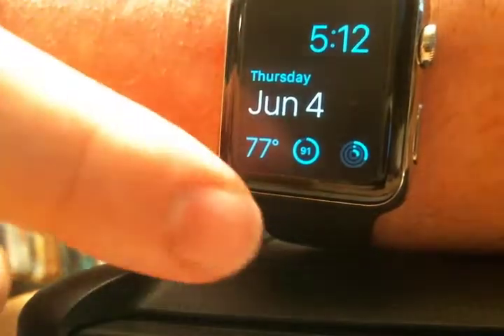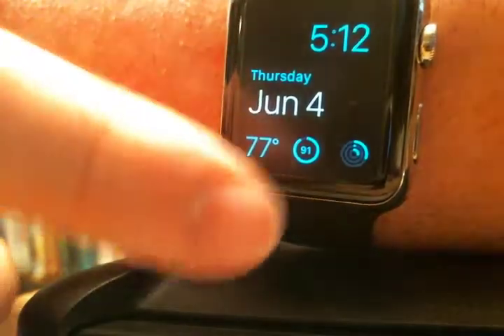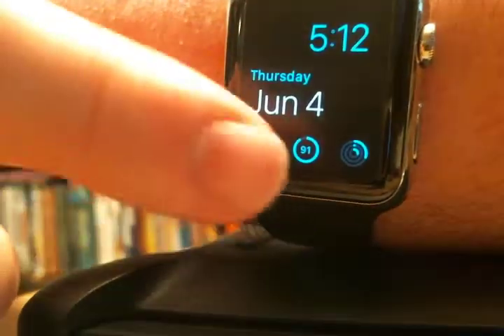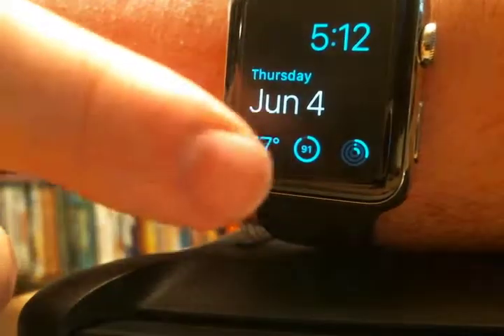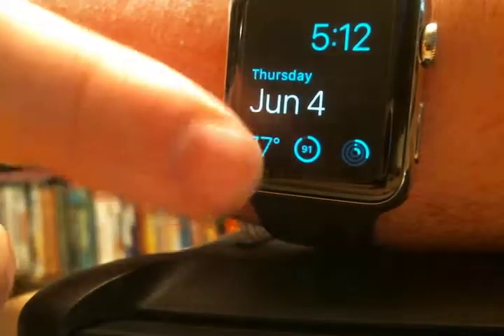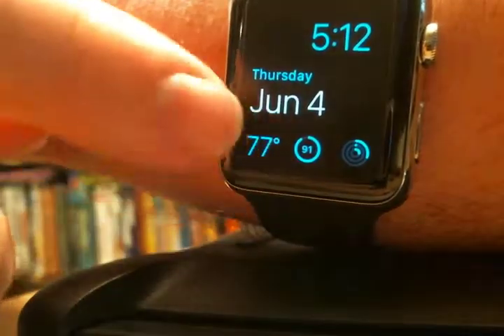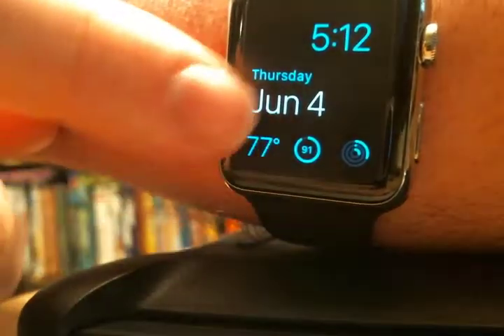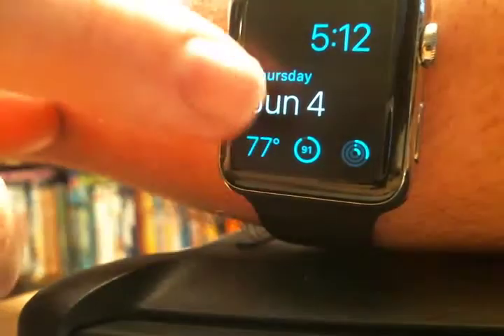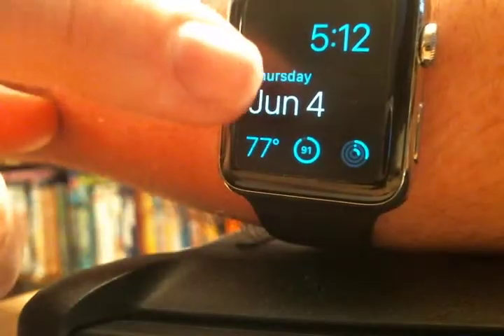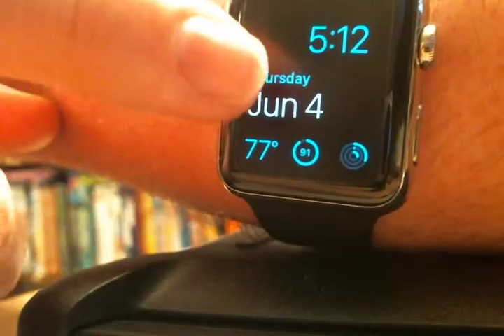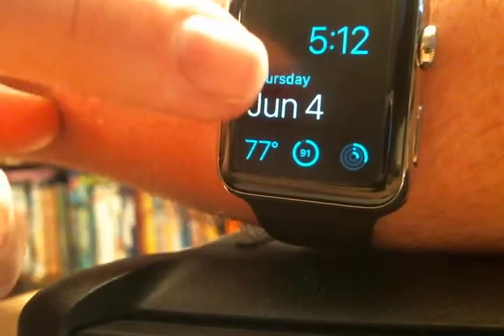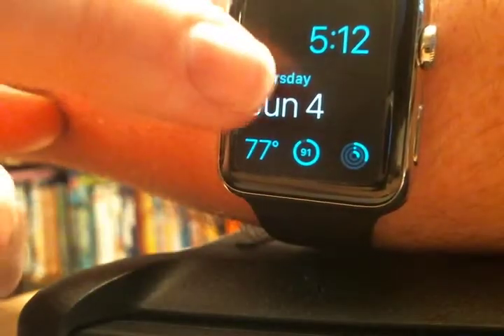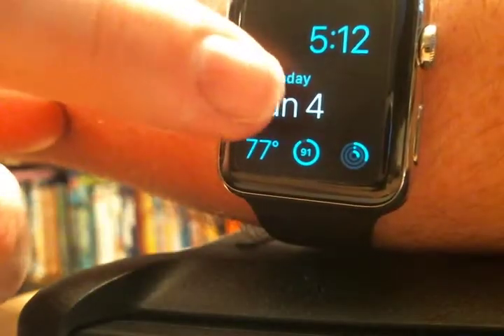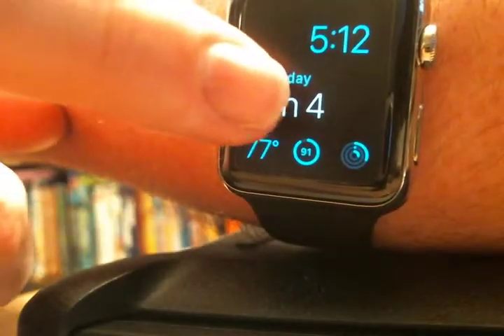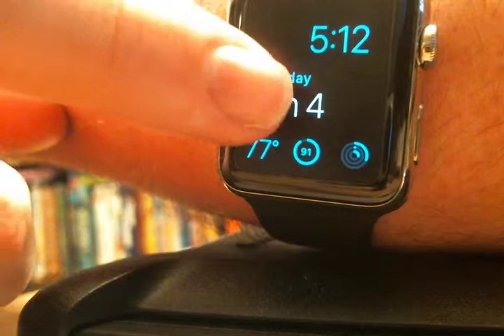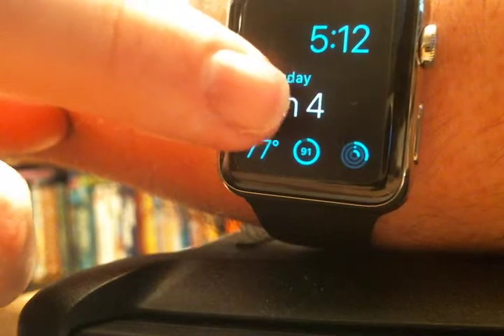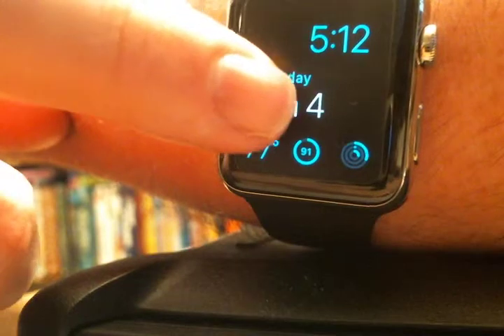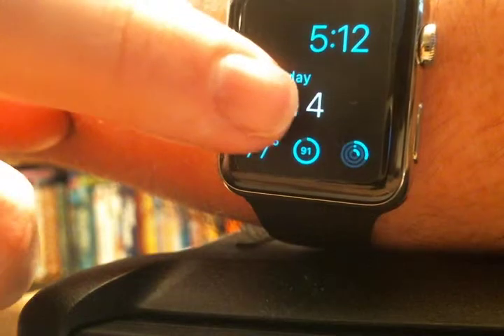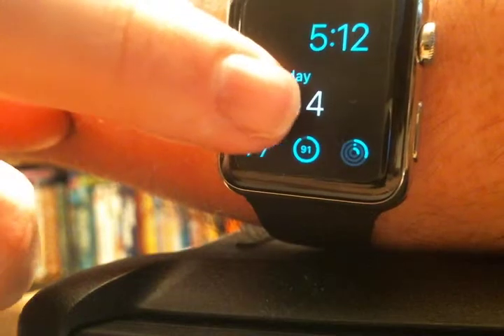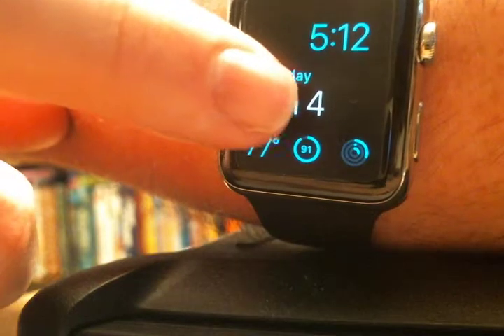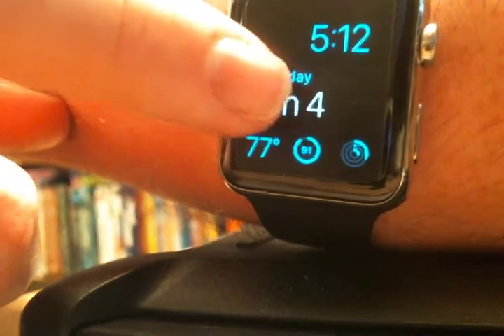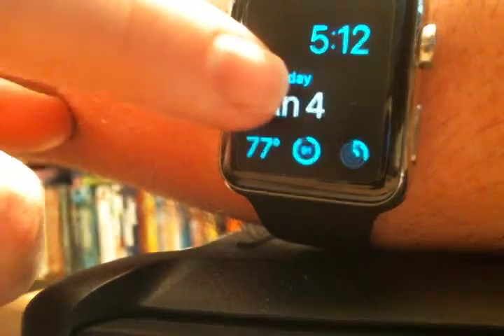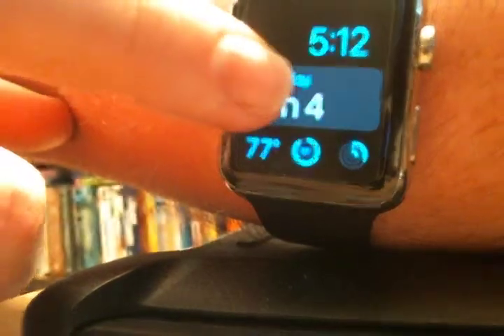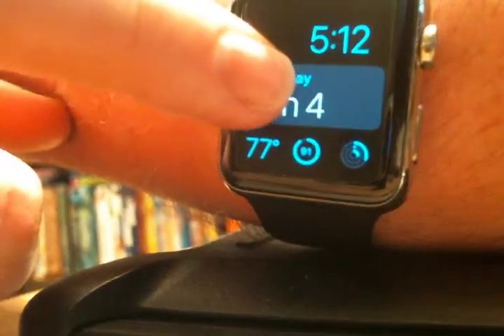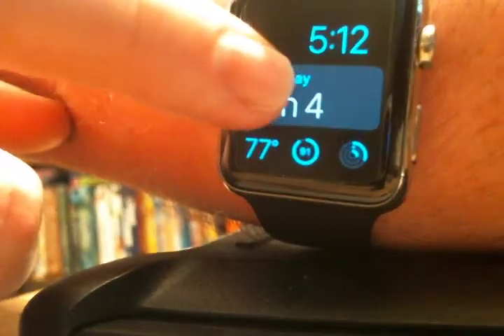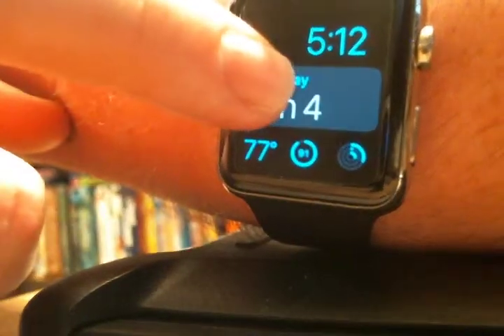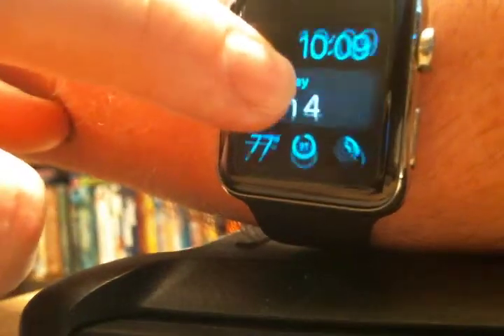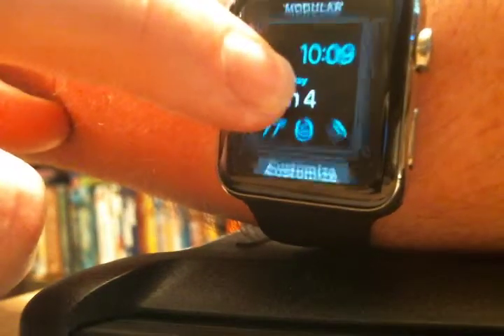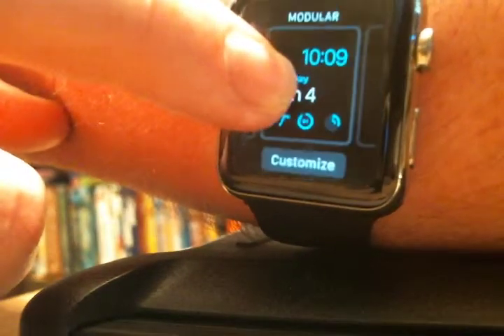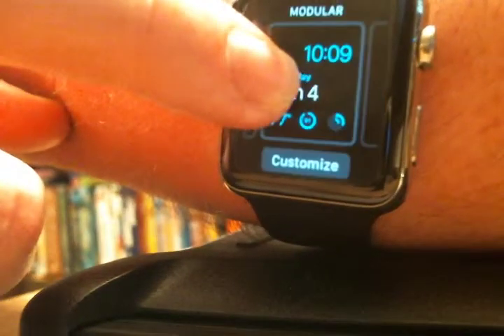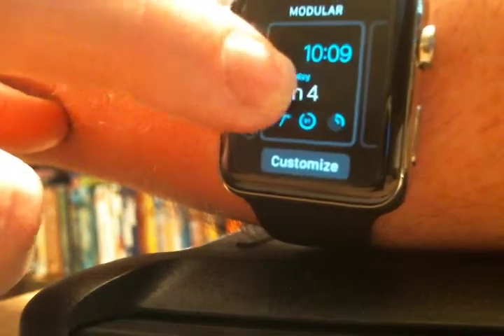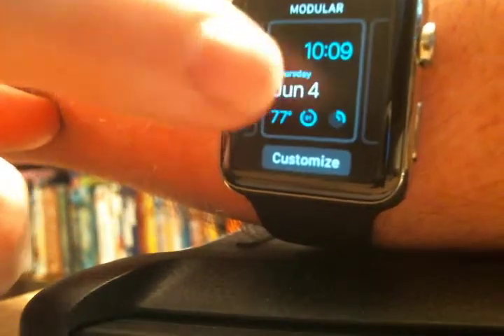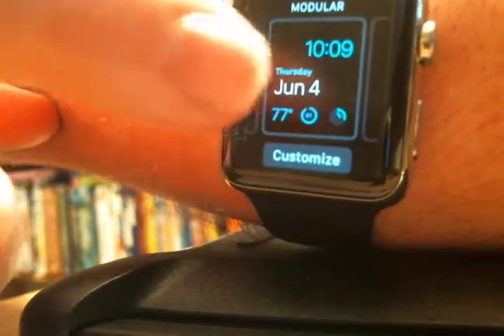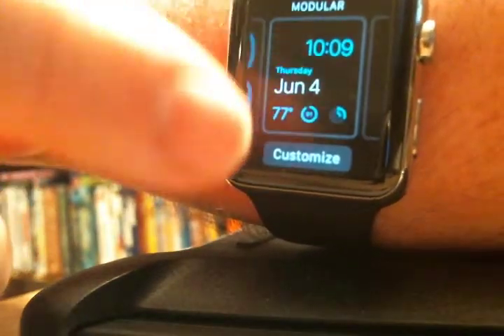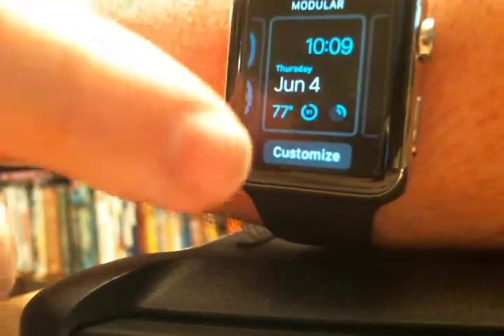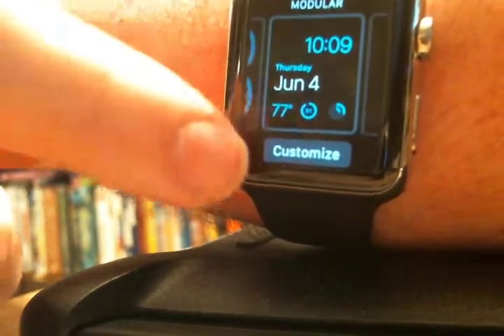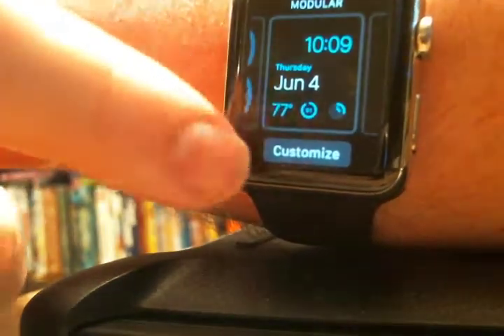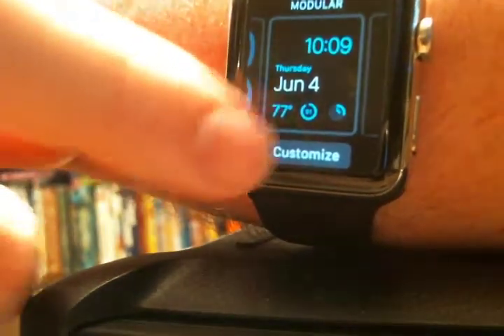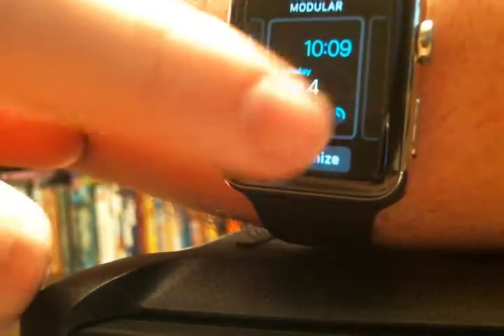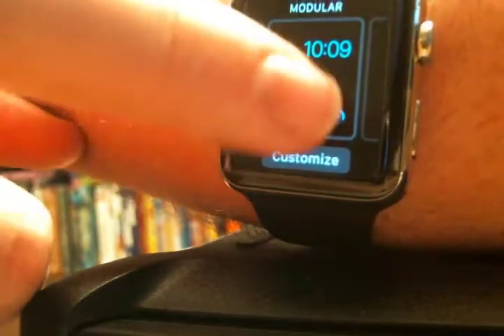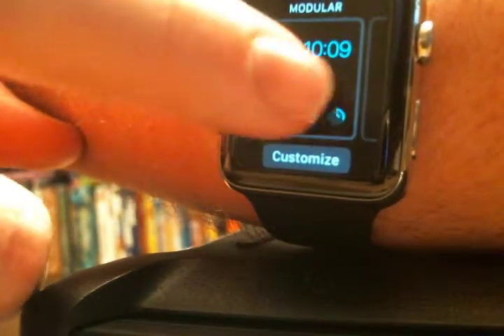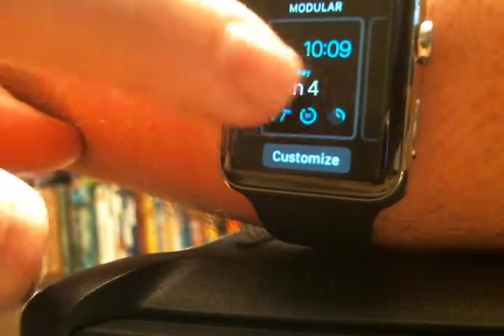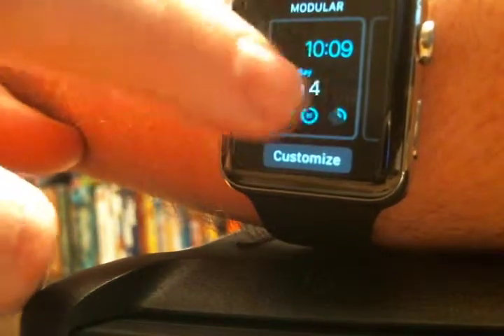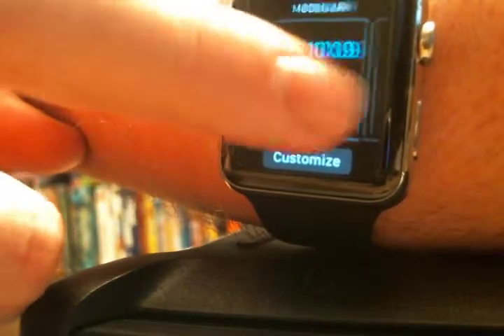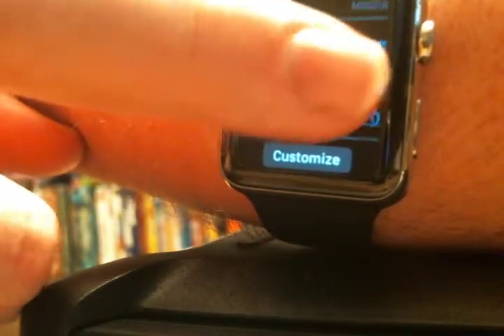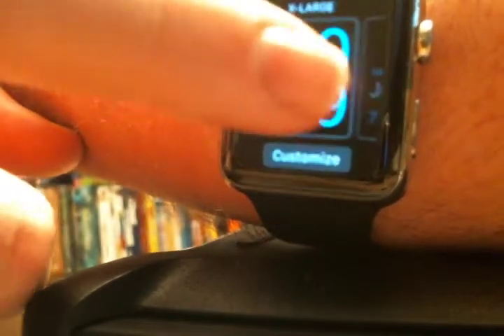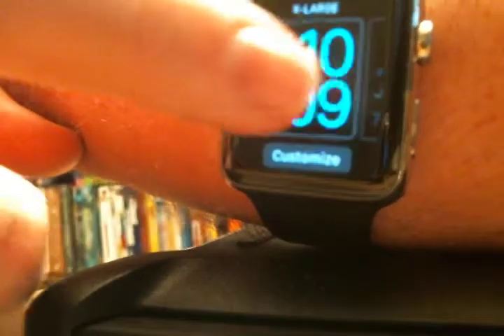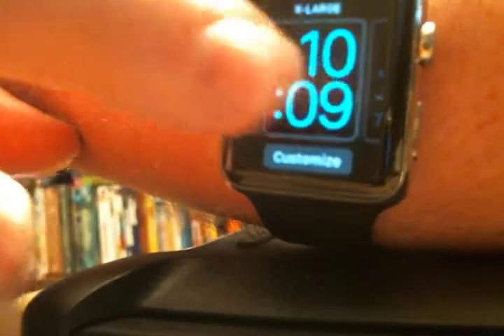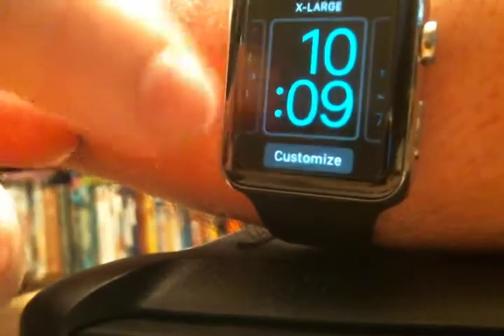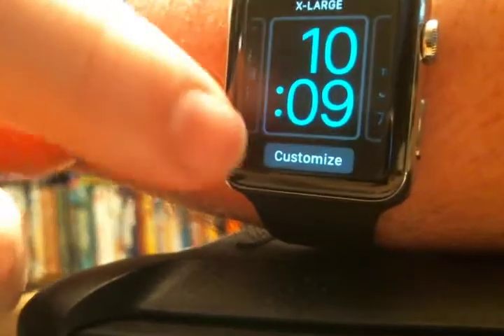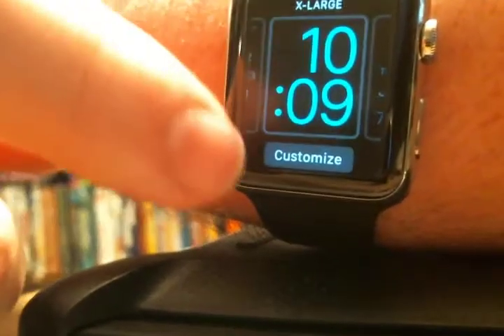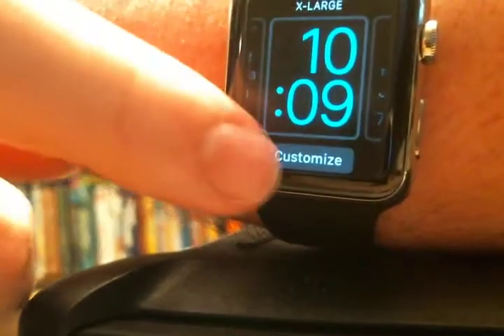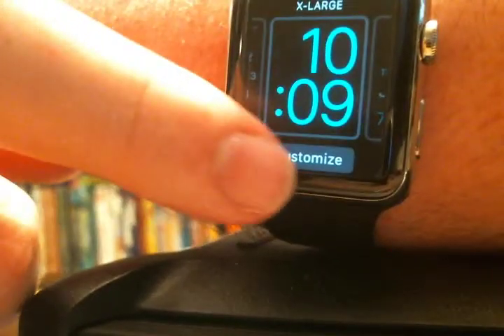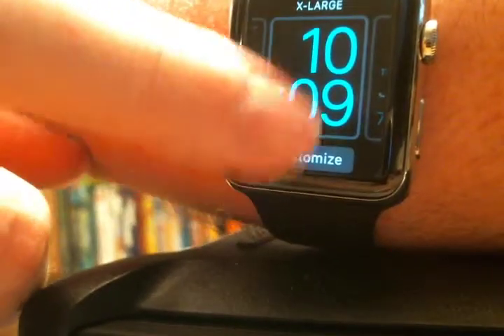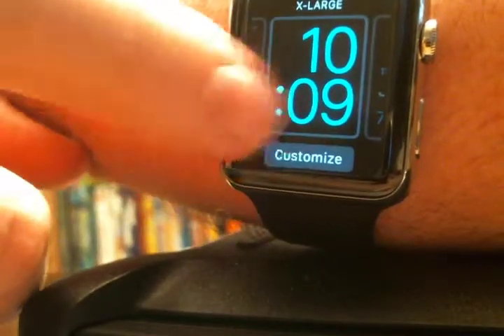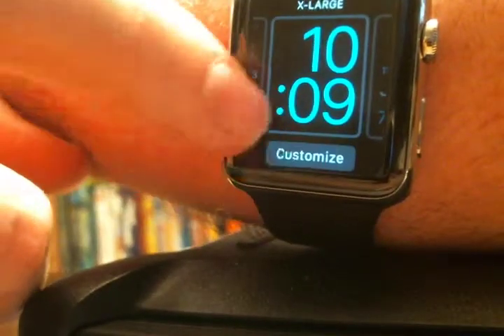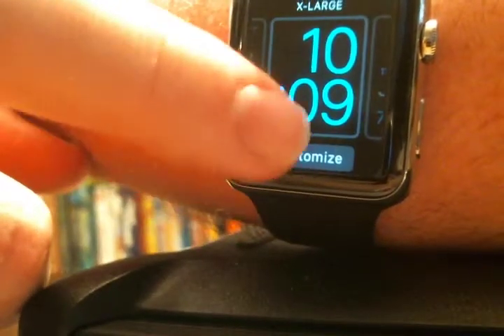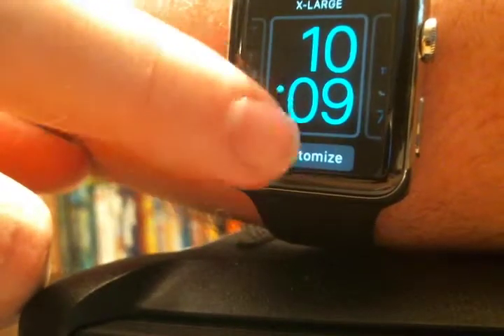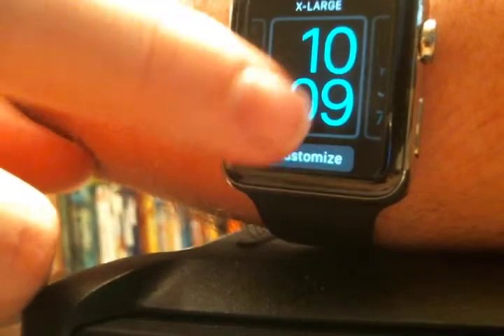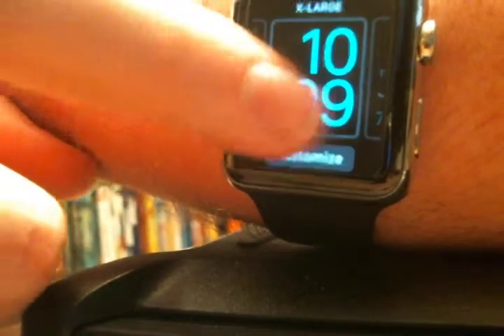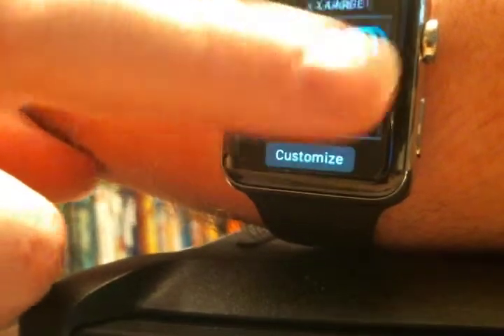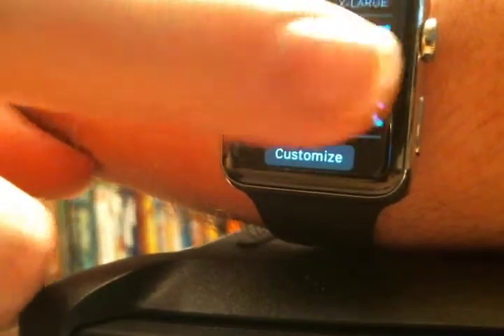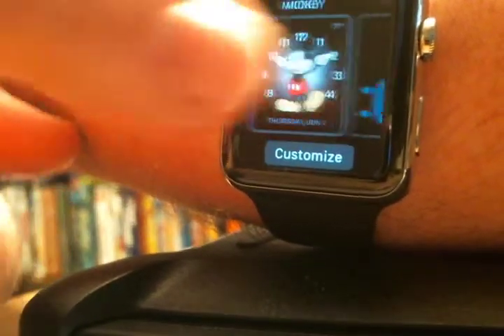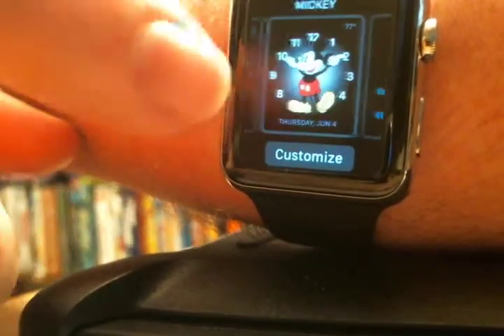Say you want to change the watch face — just force touch. And see, you get all the different watch faces they have.